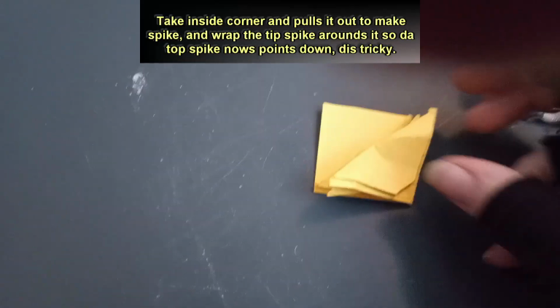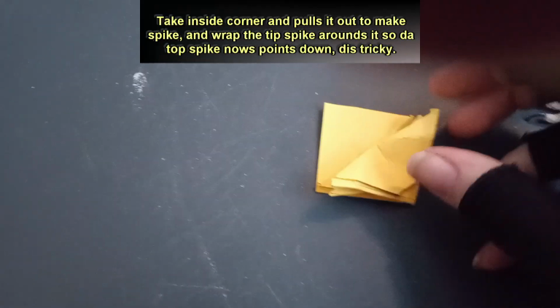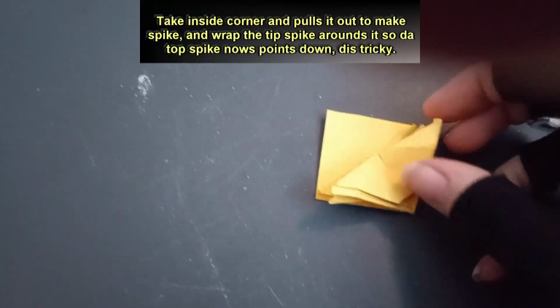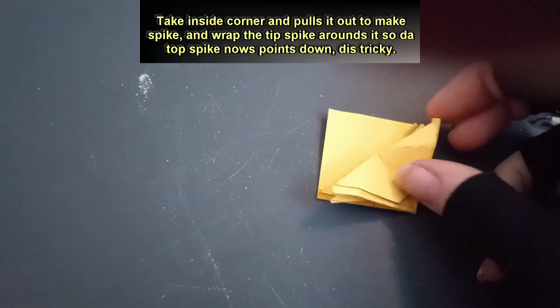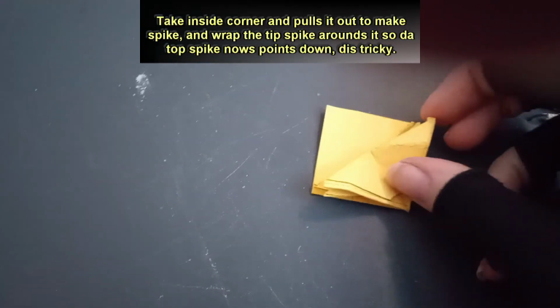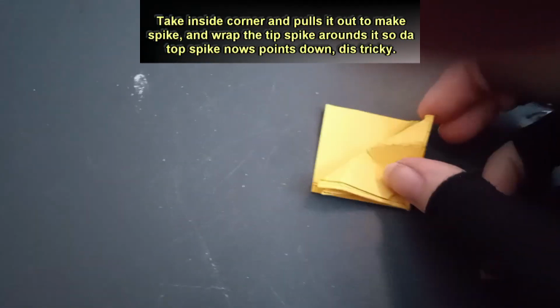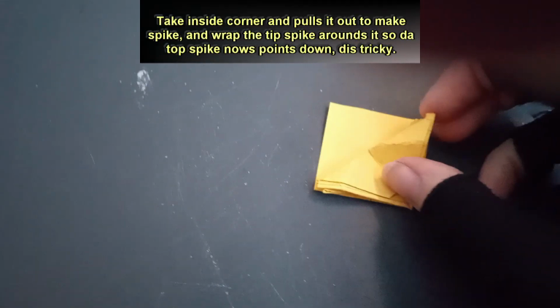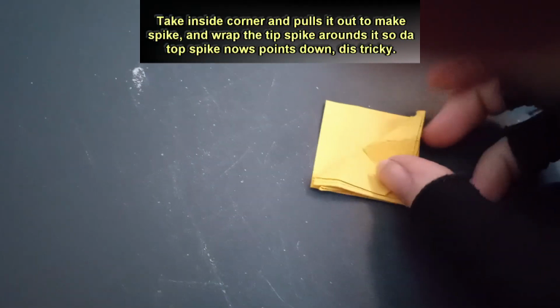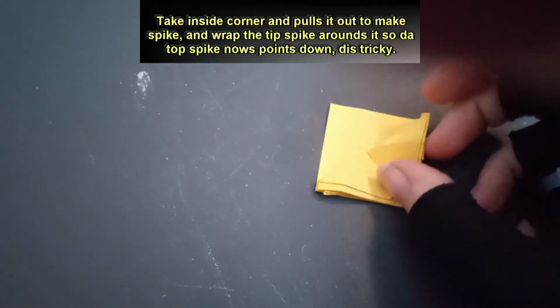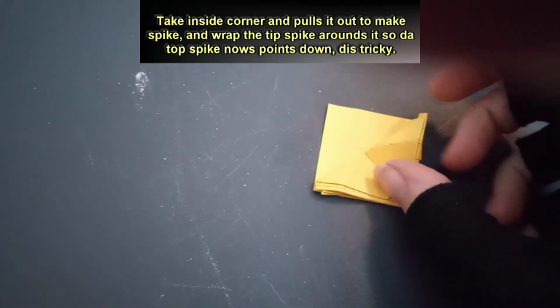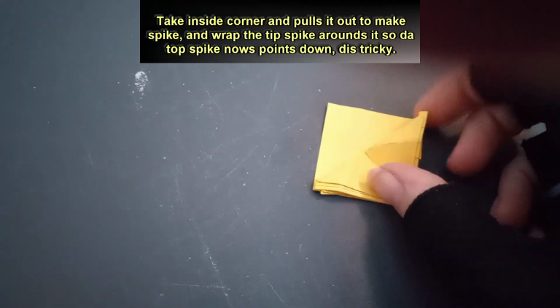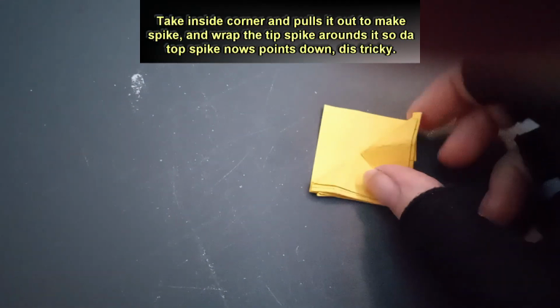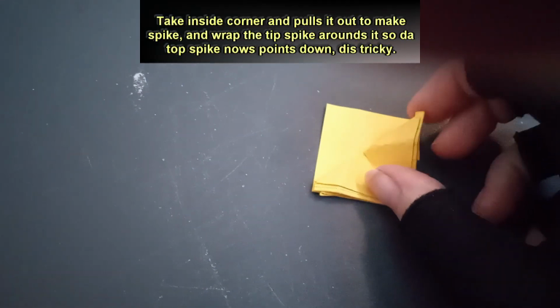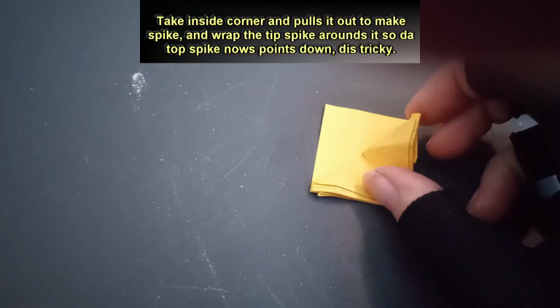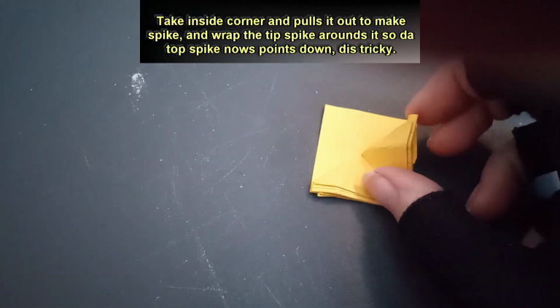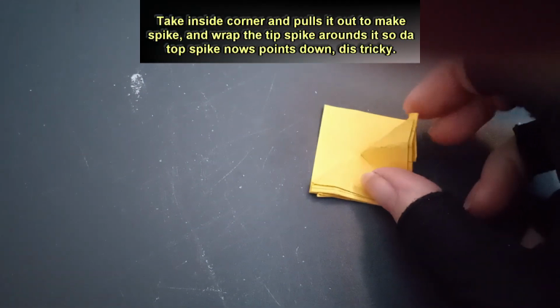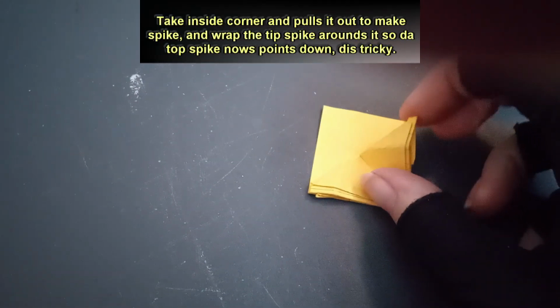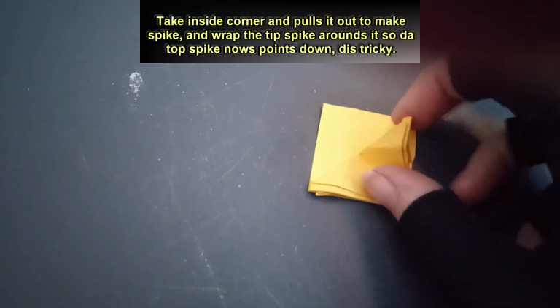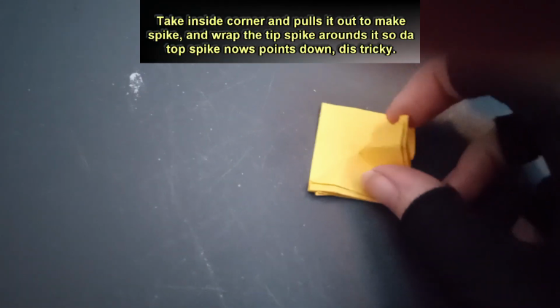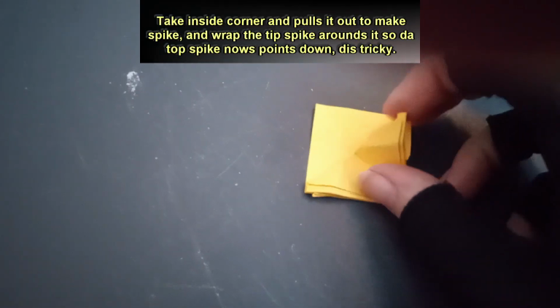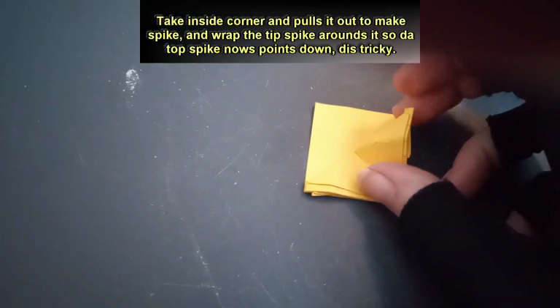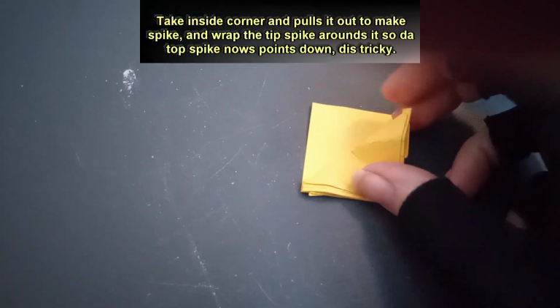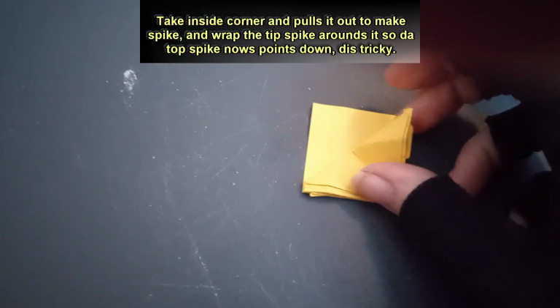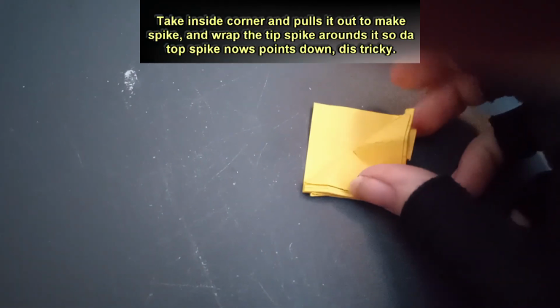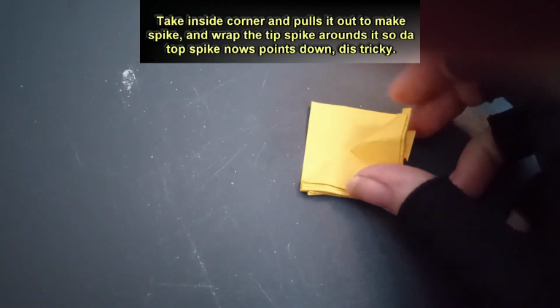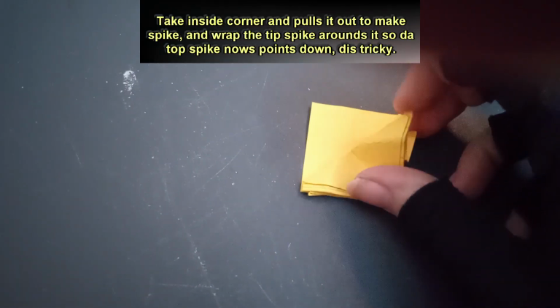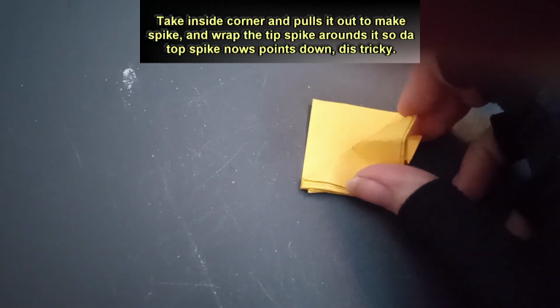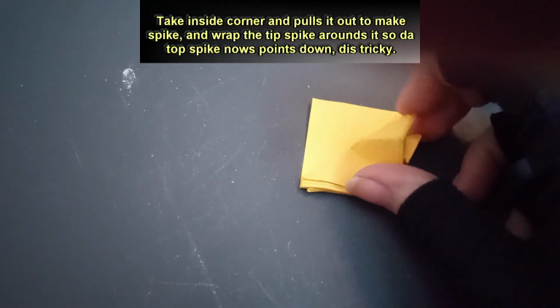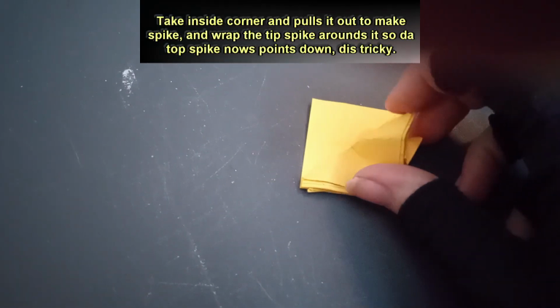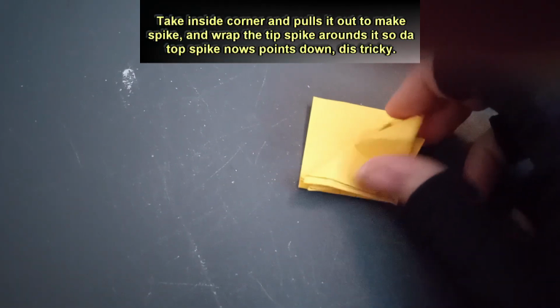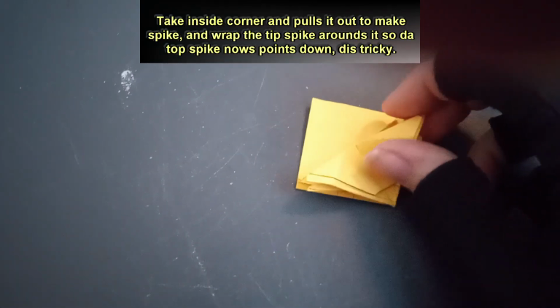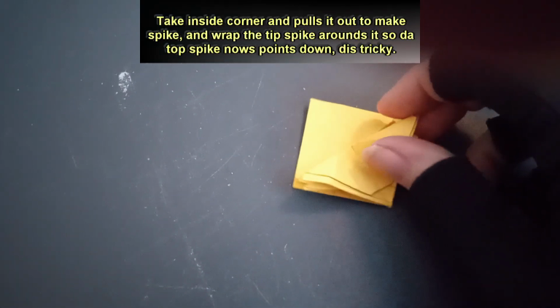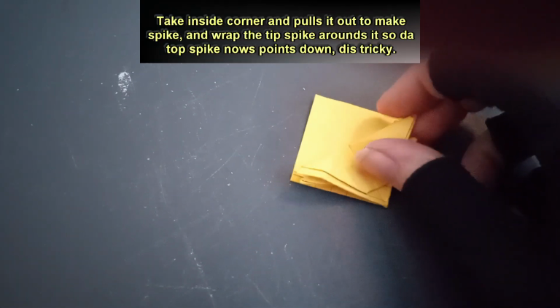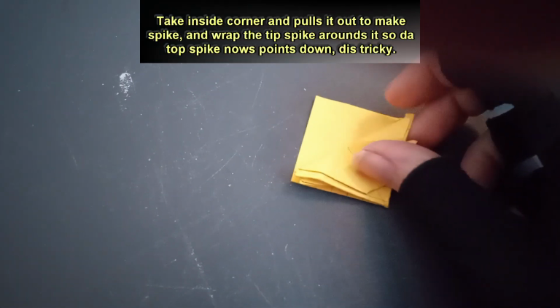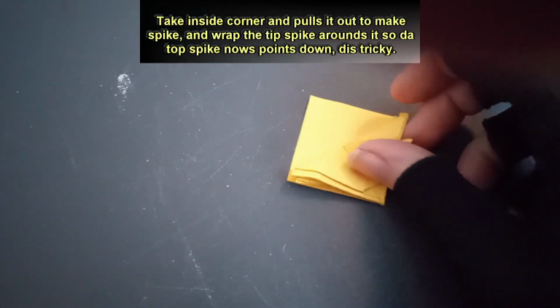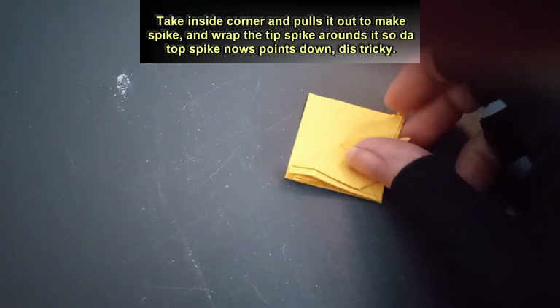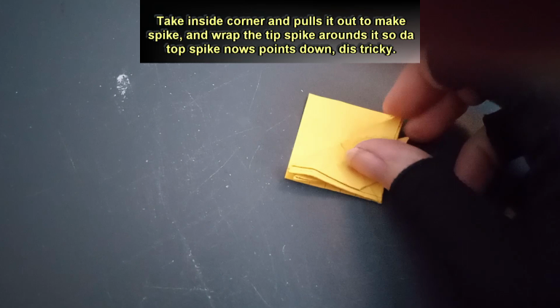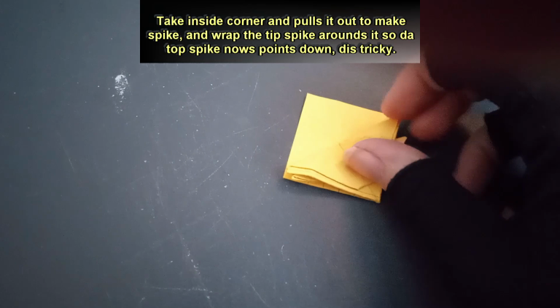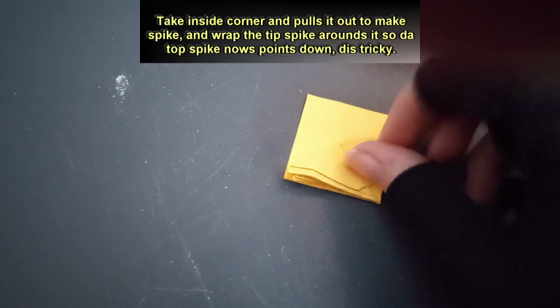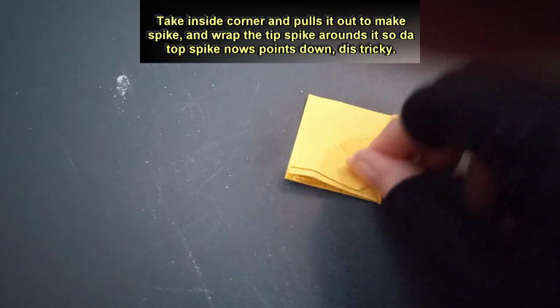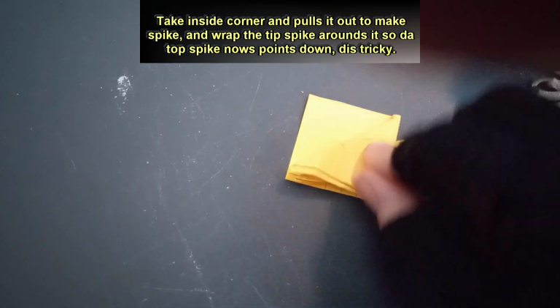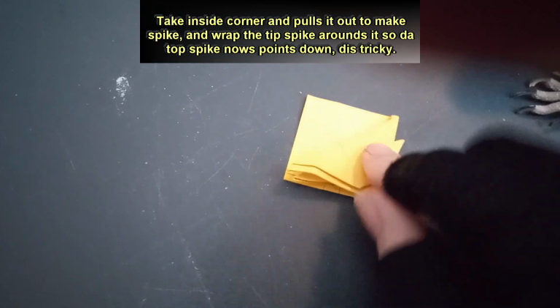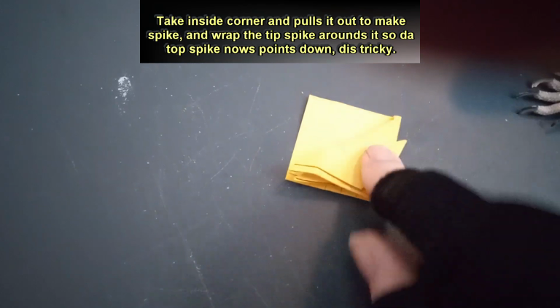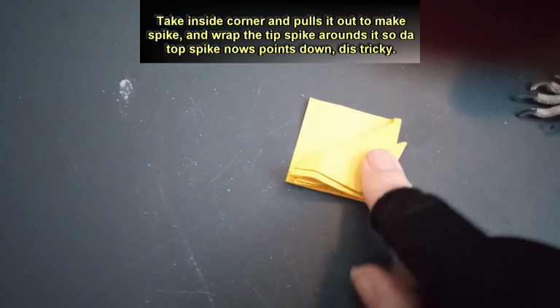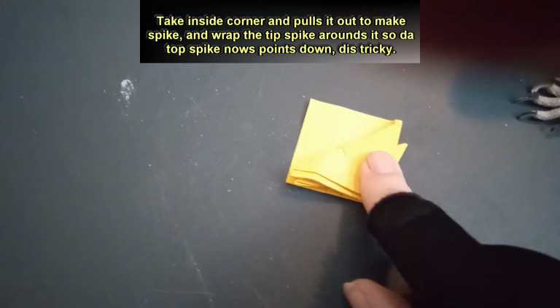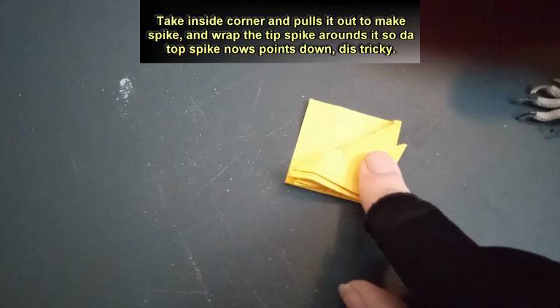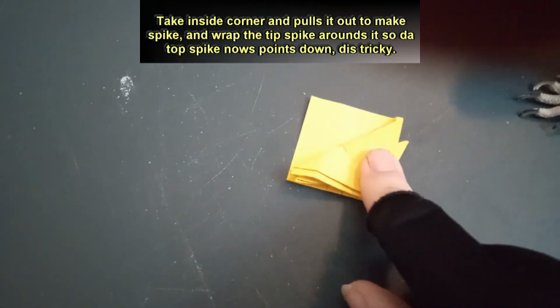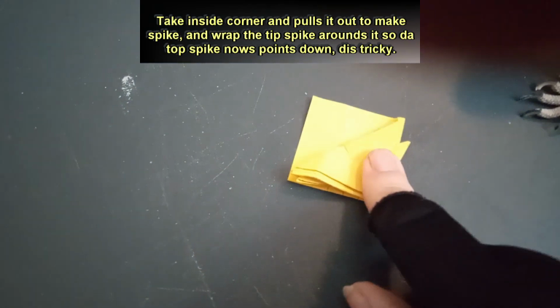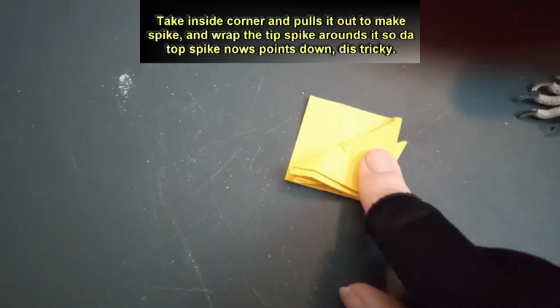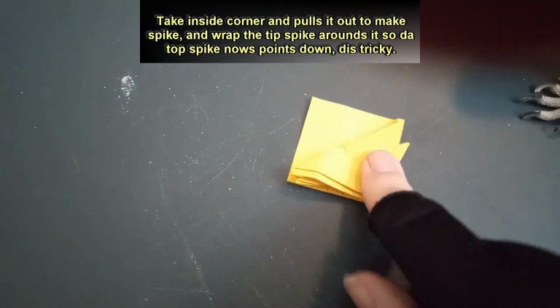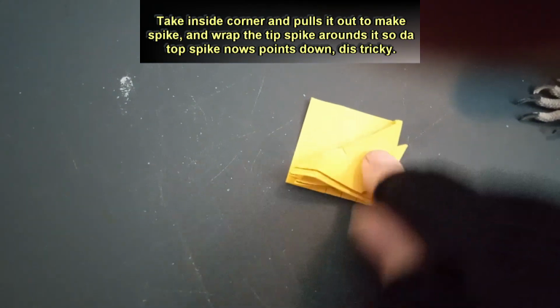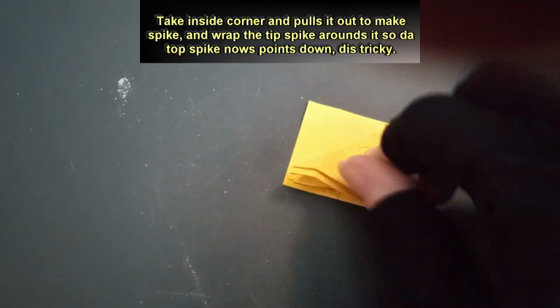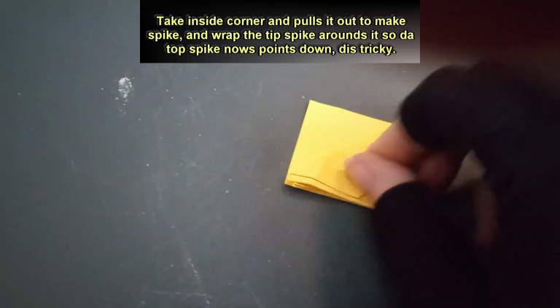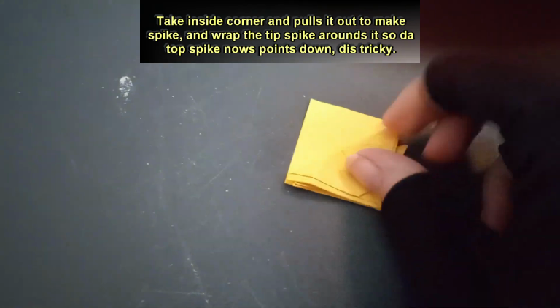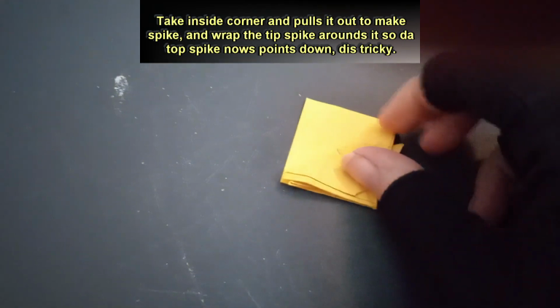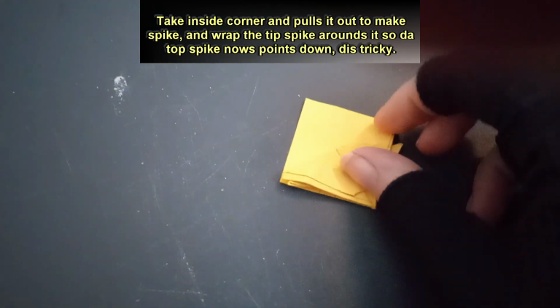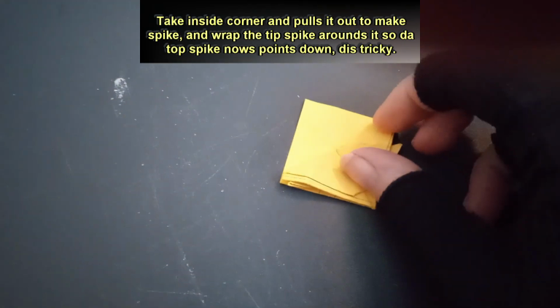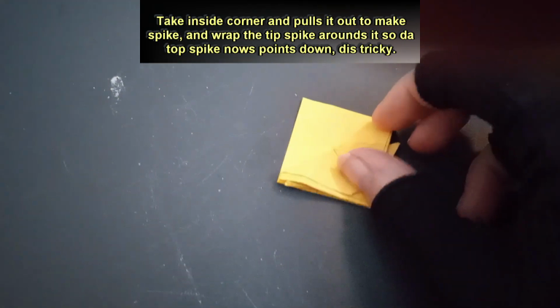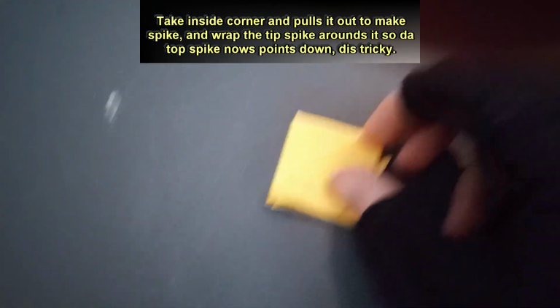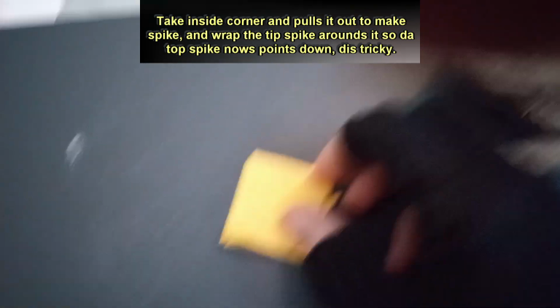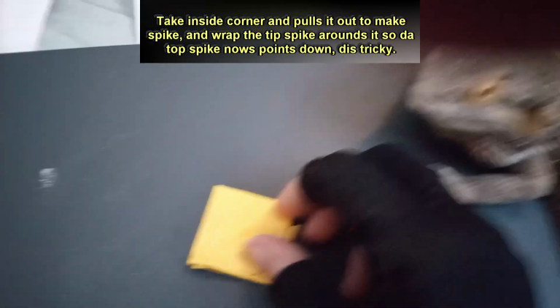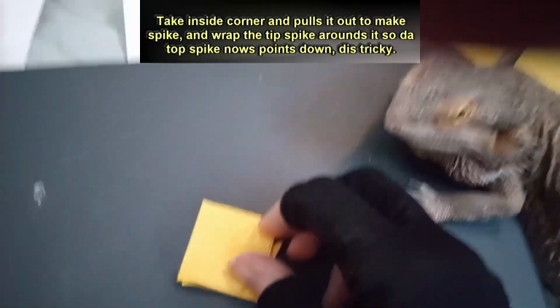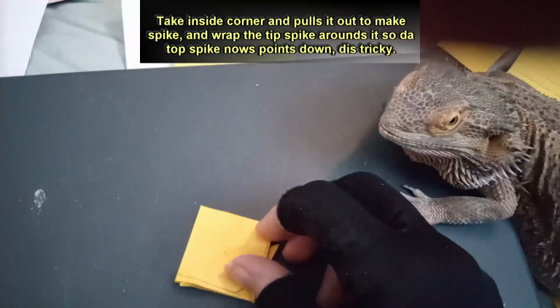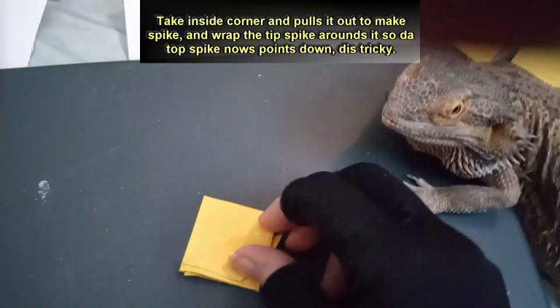Take inside corner and pulls it out to make spike, and wrap the tip spike around it so the top spike nows points down.